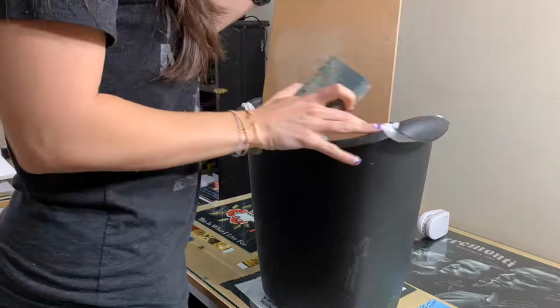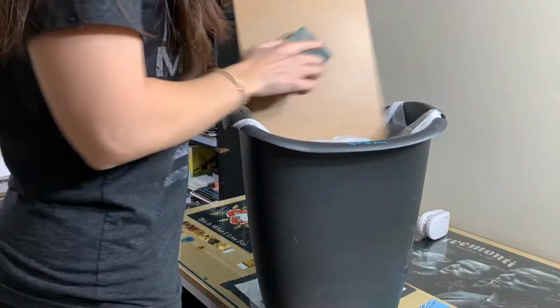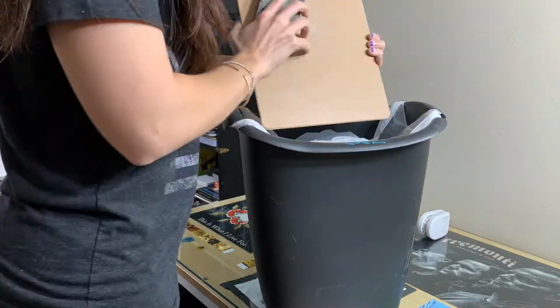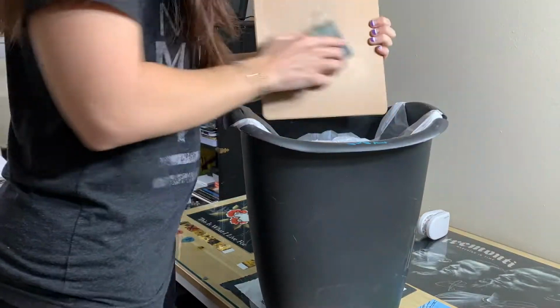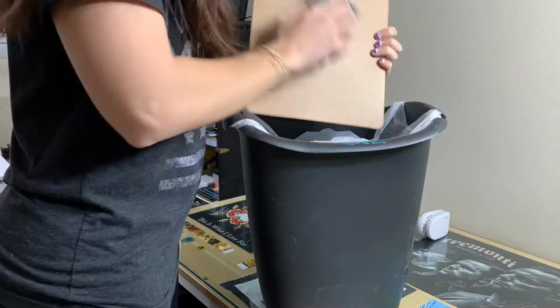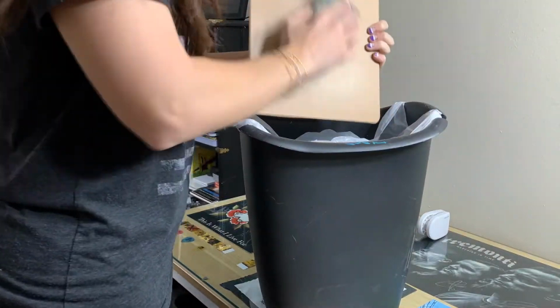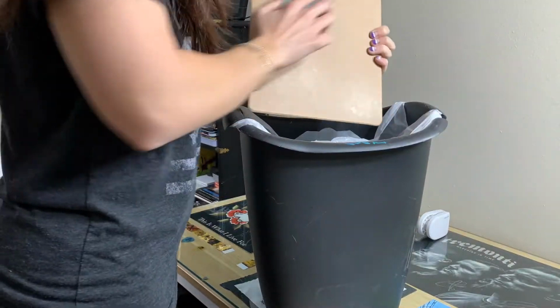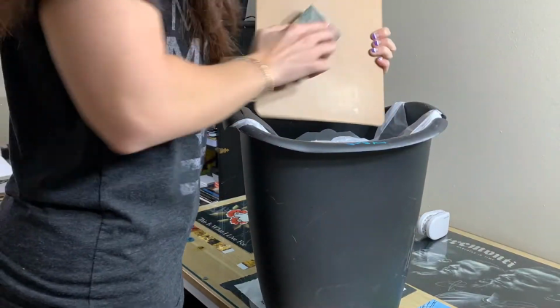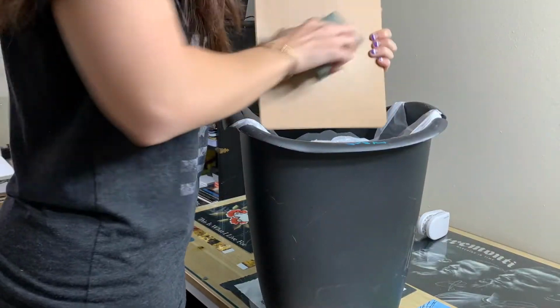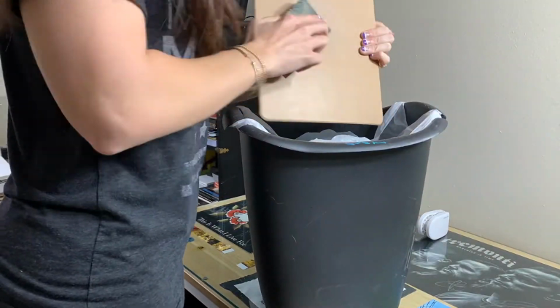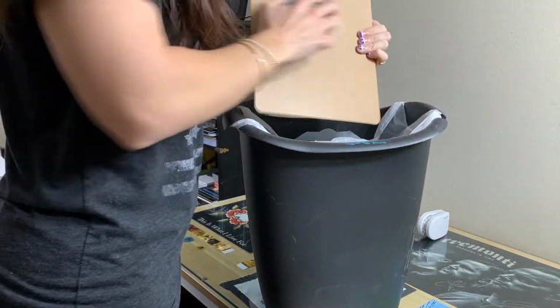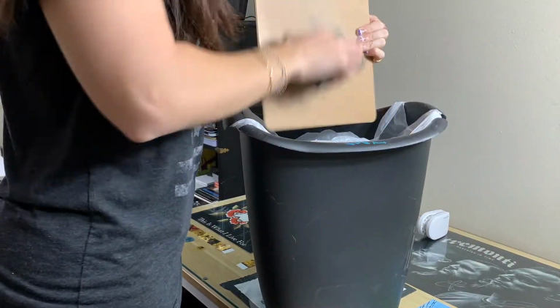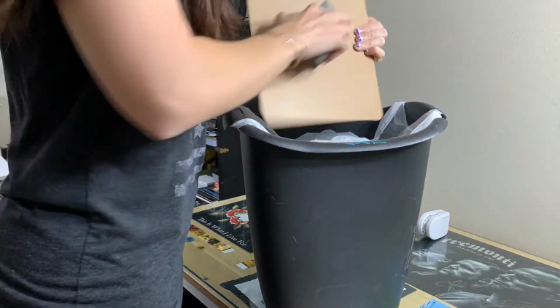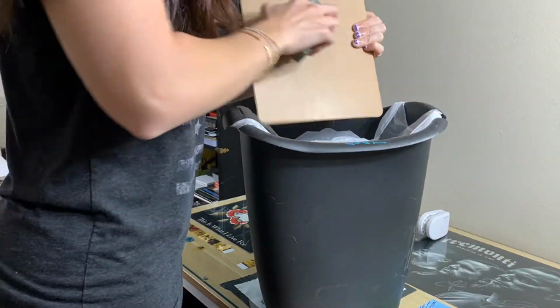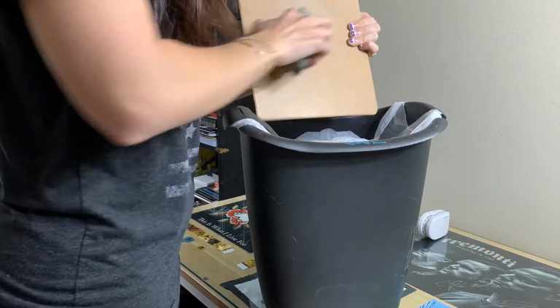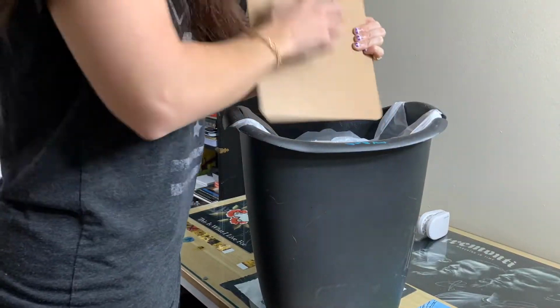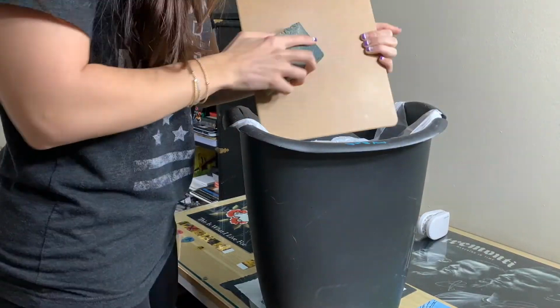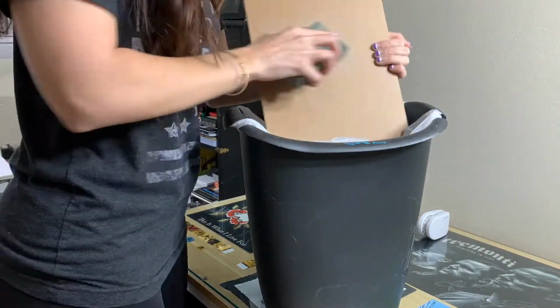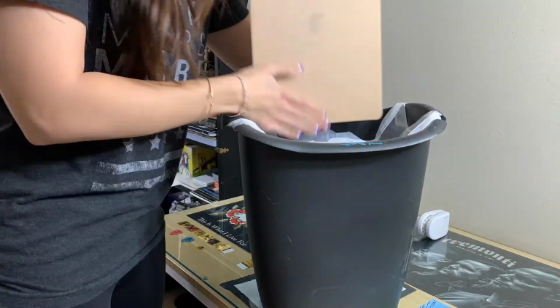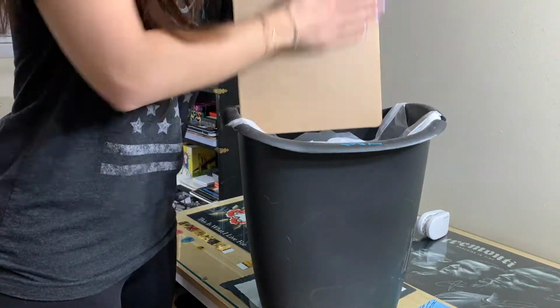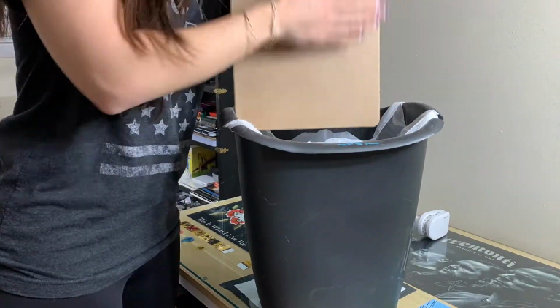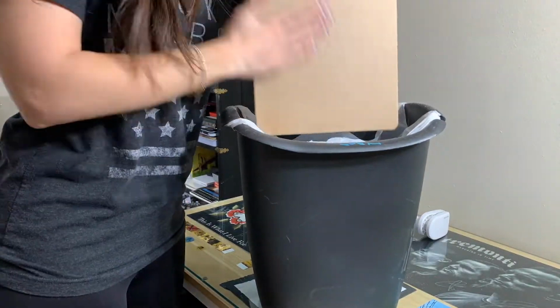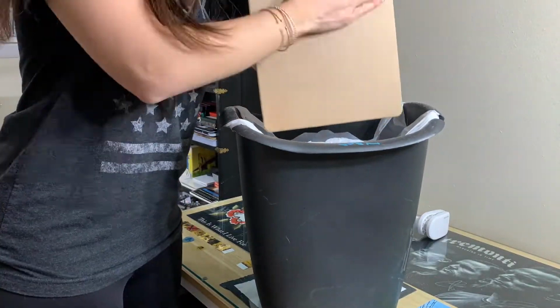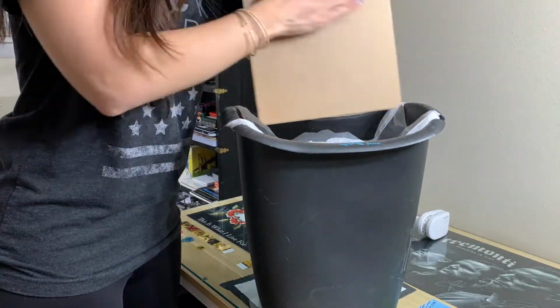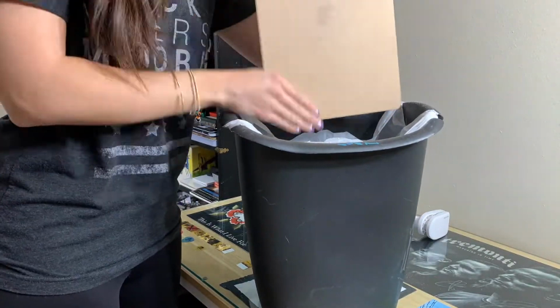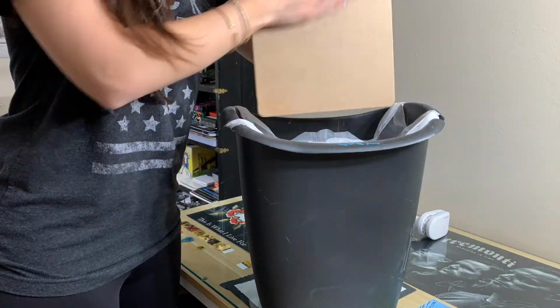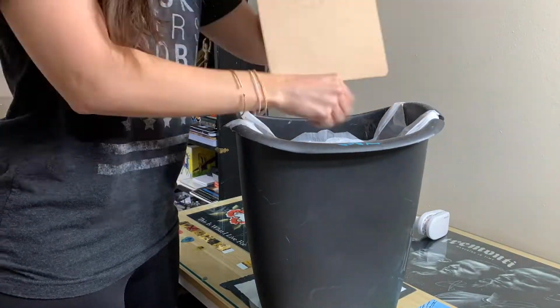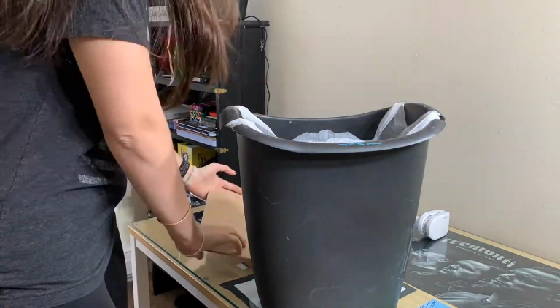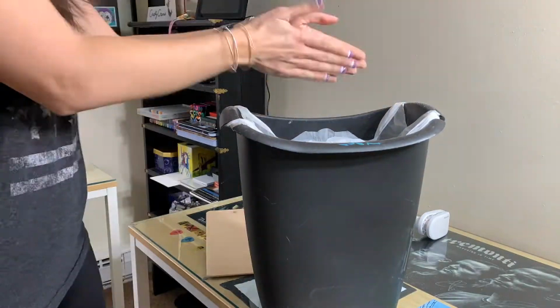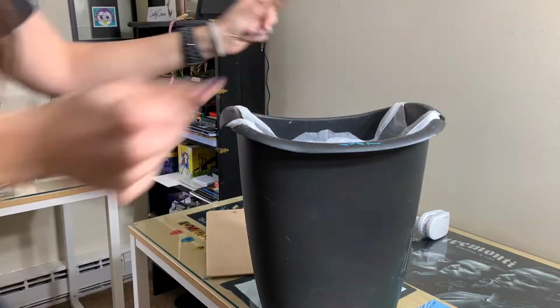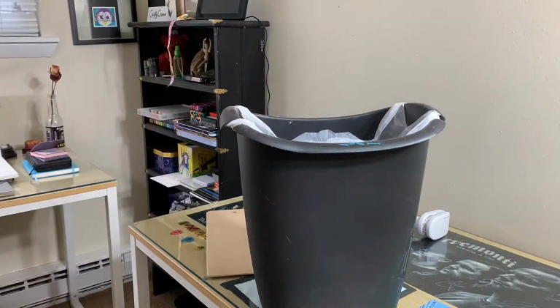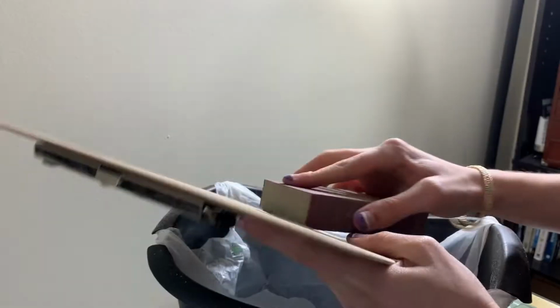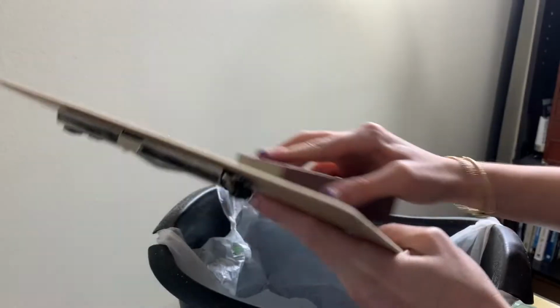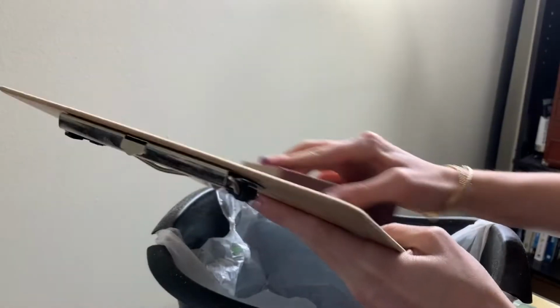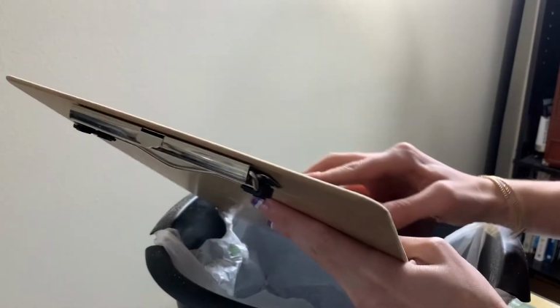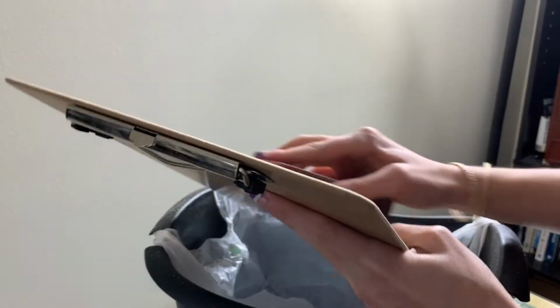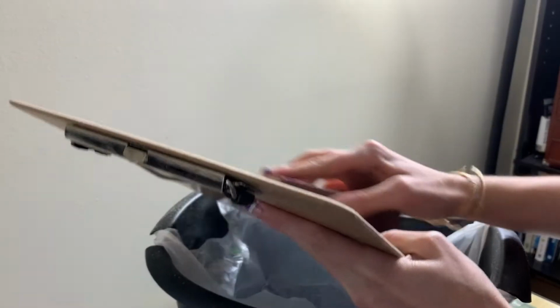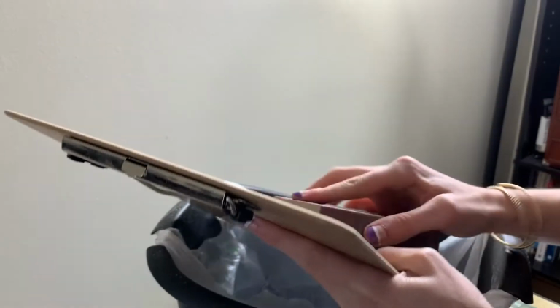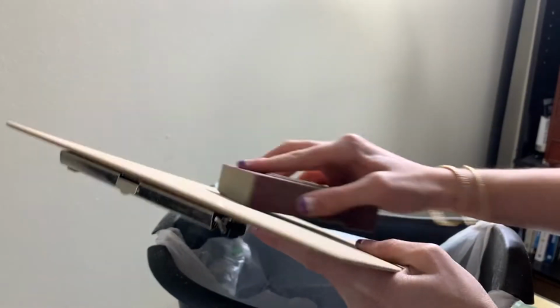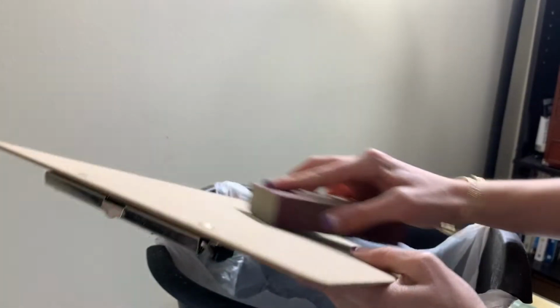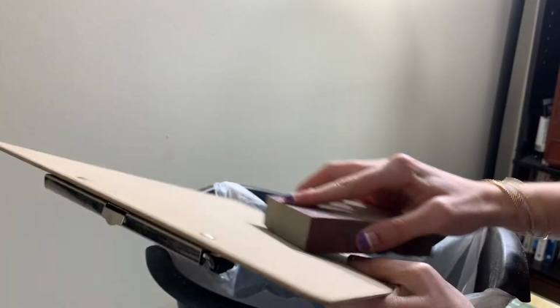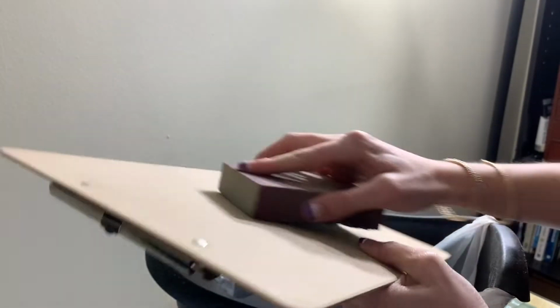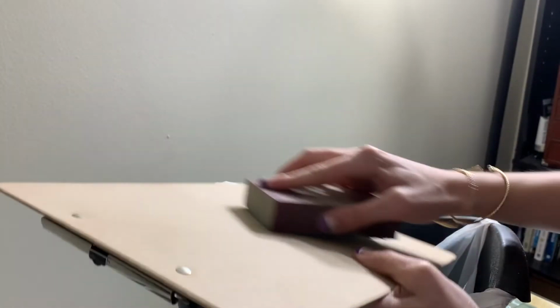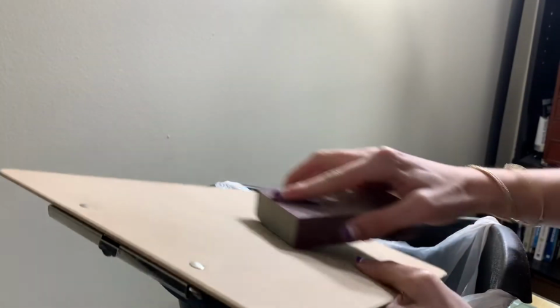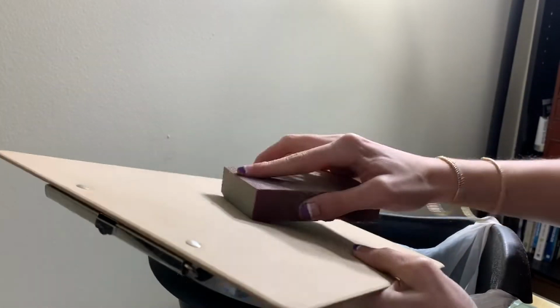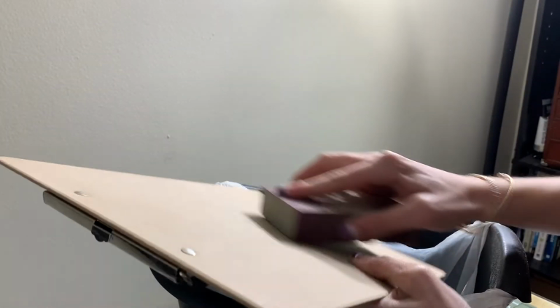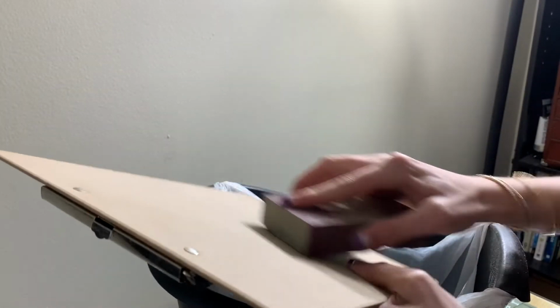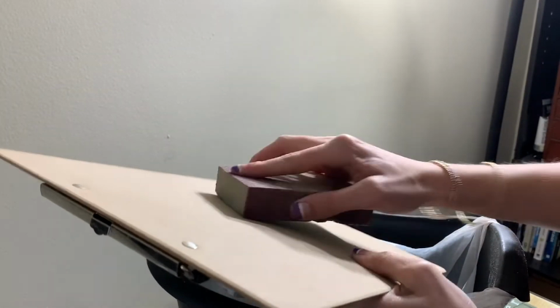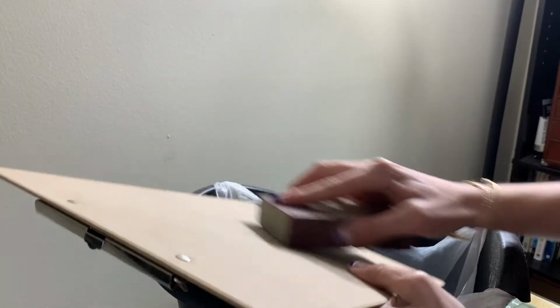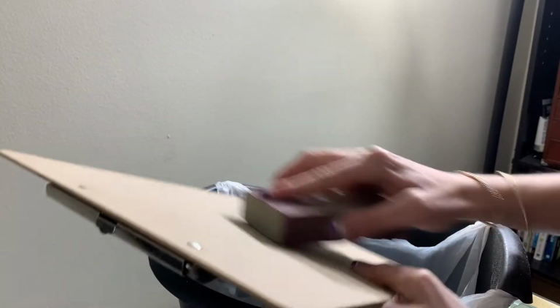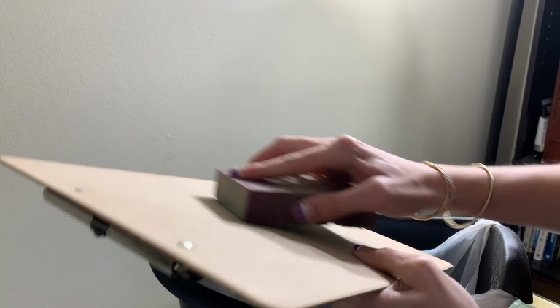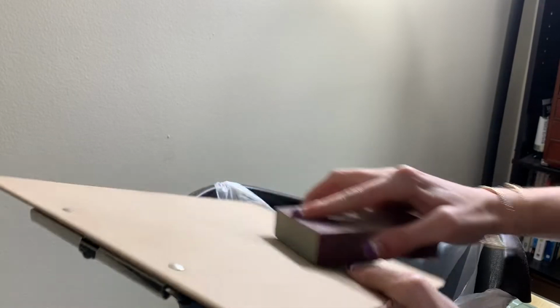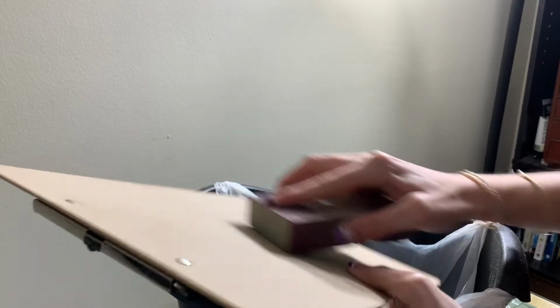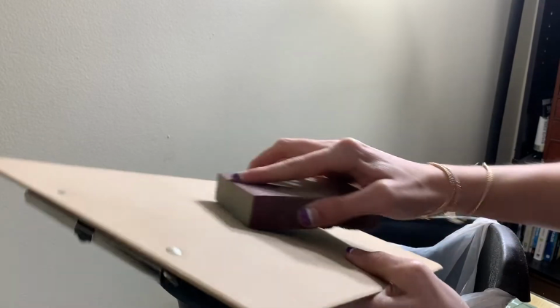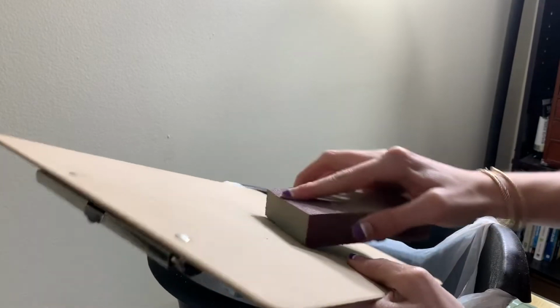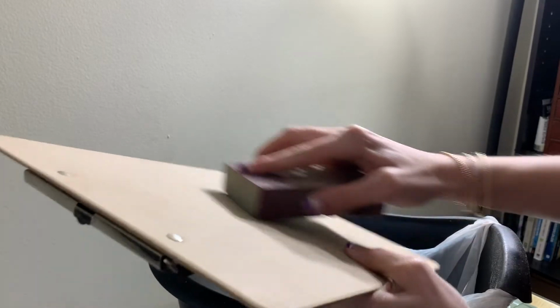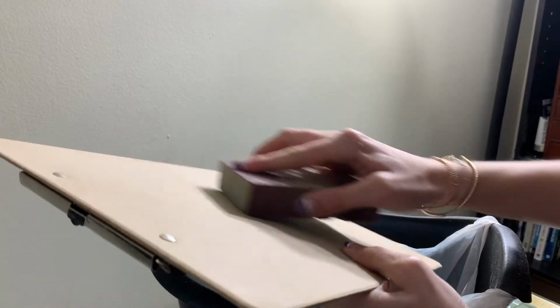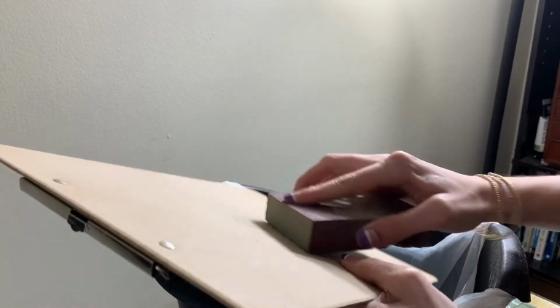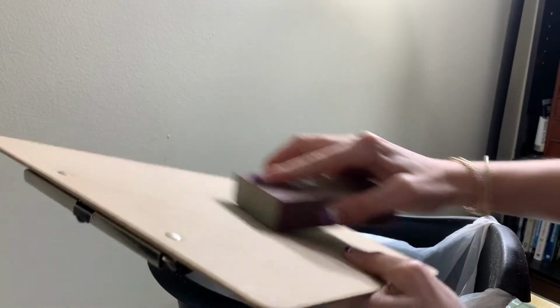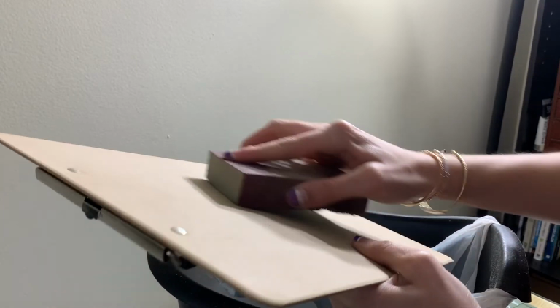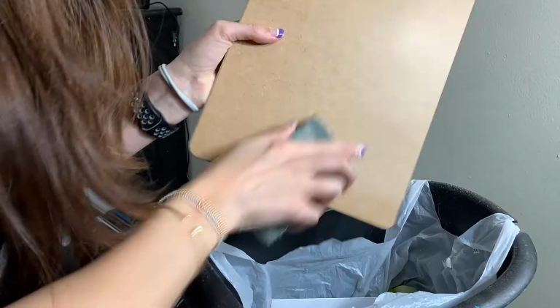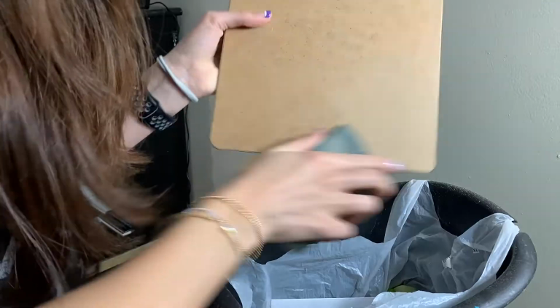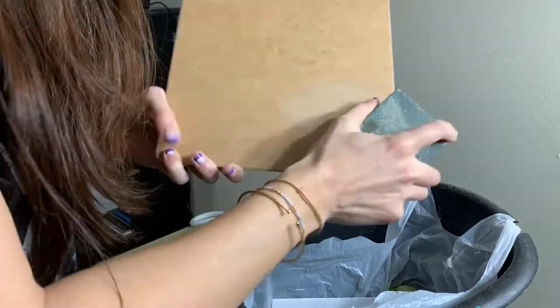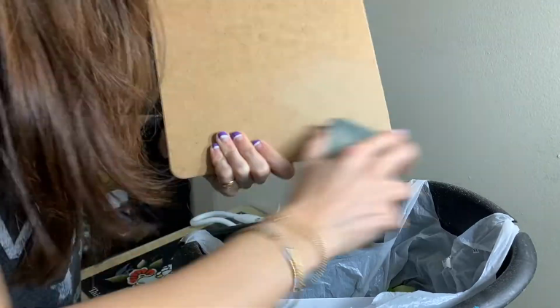Hello, hello, Crafty Crandall fam! In this video, I am painting a clipboard. Why a clipboard, you ask?